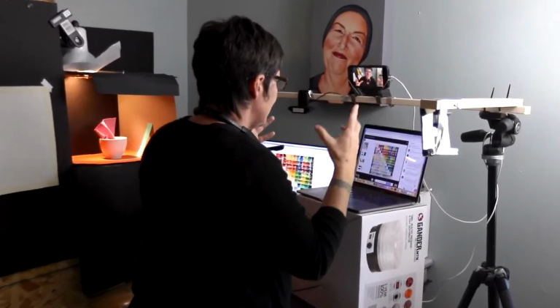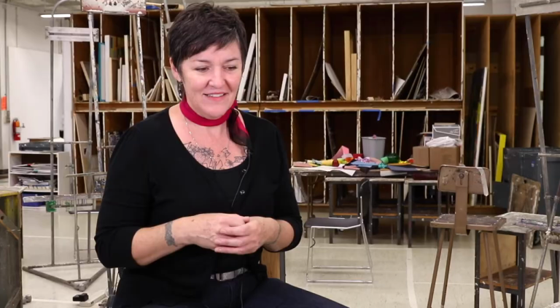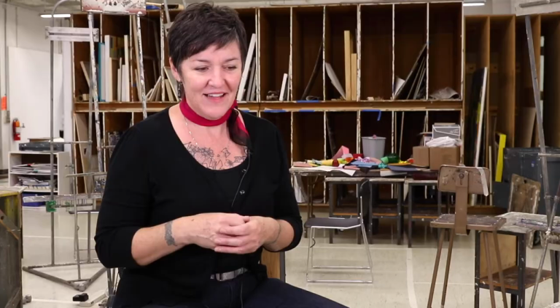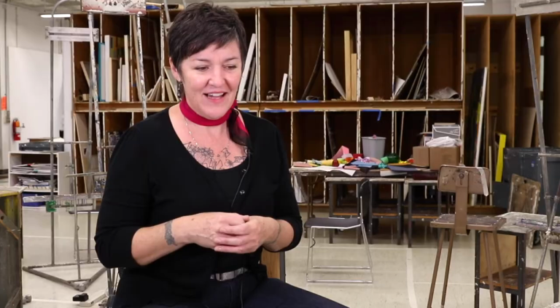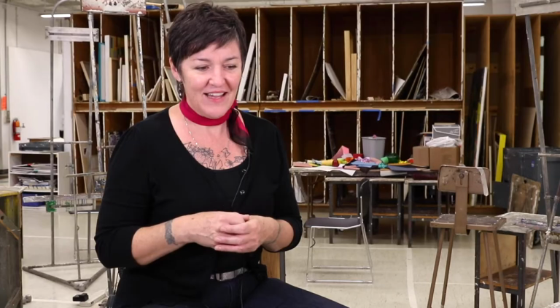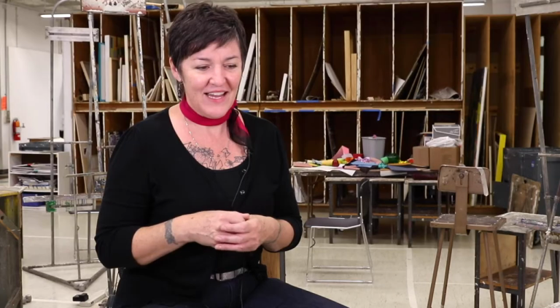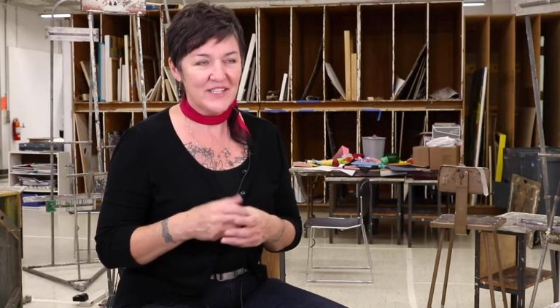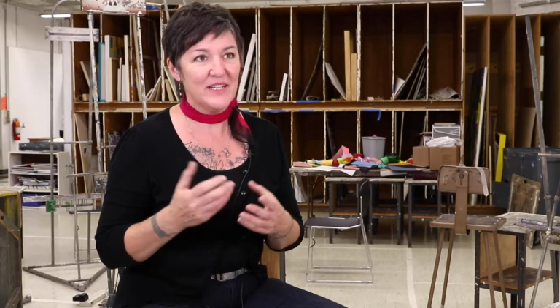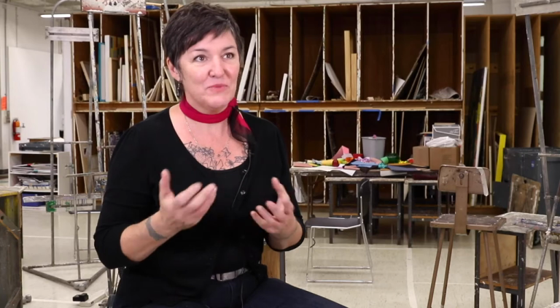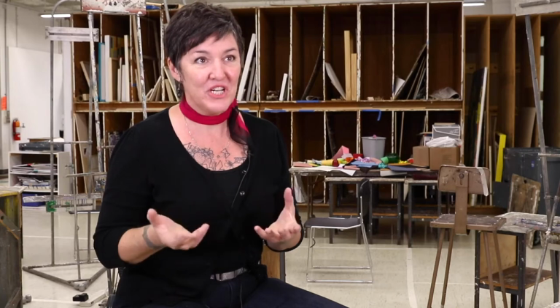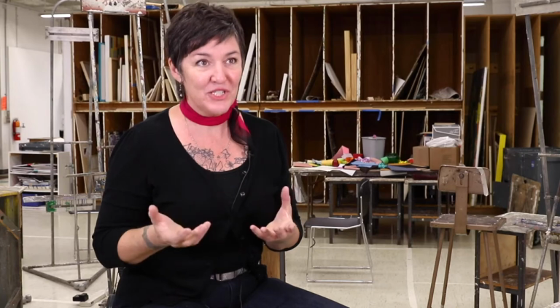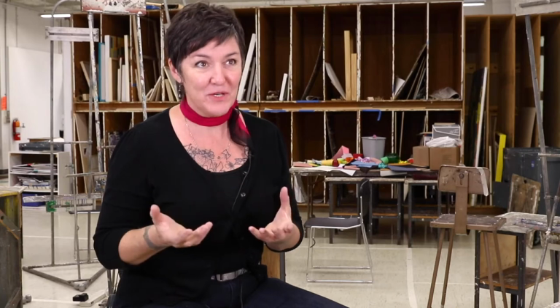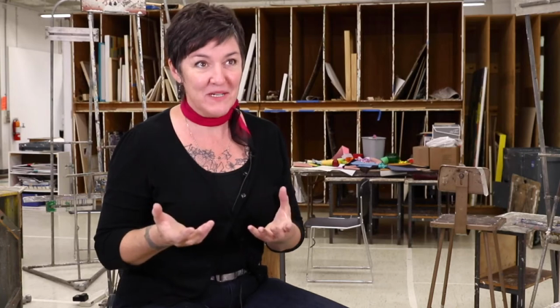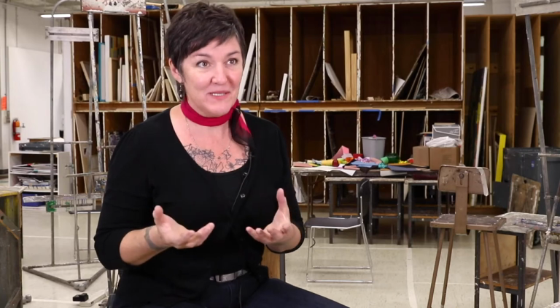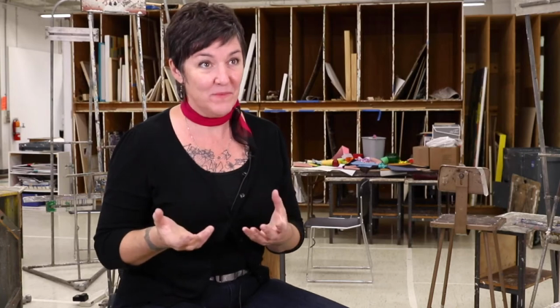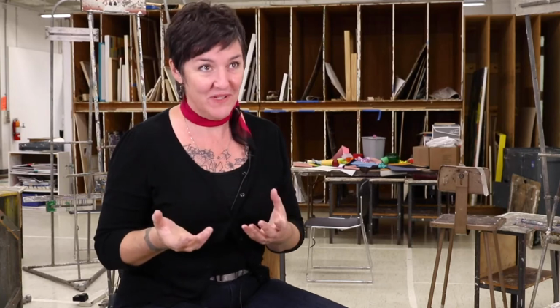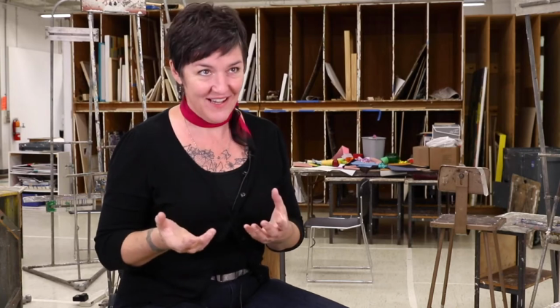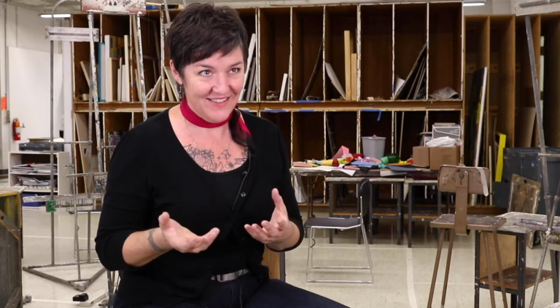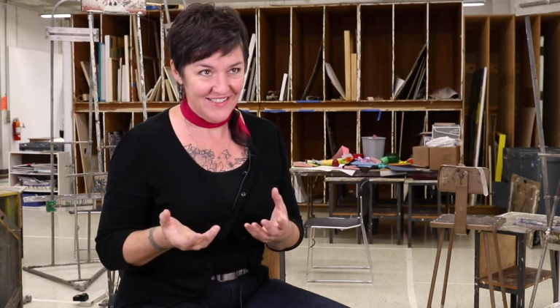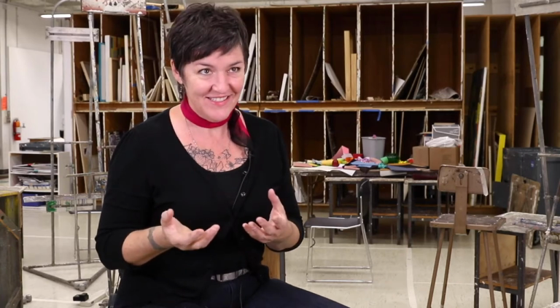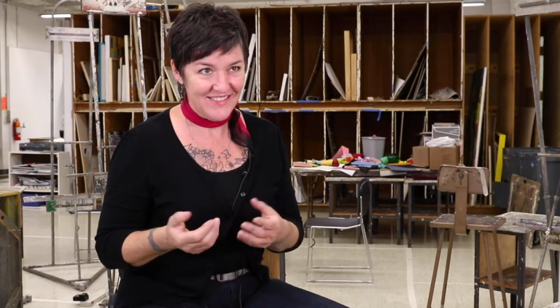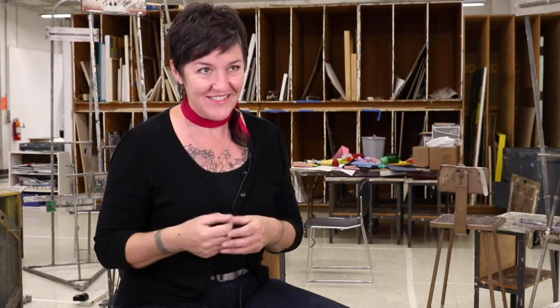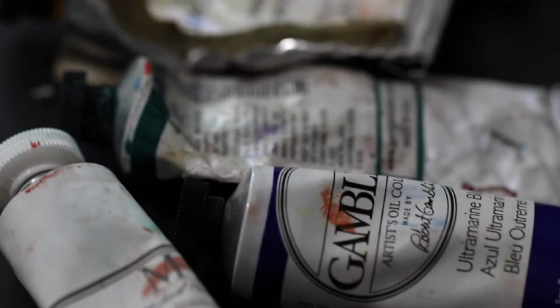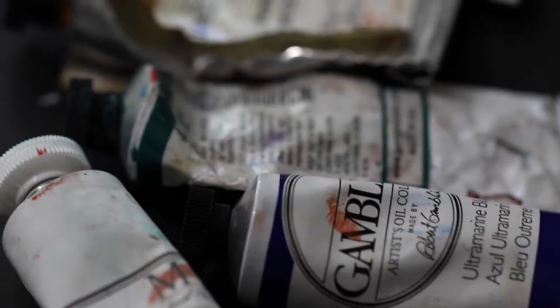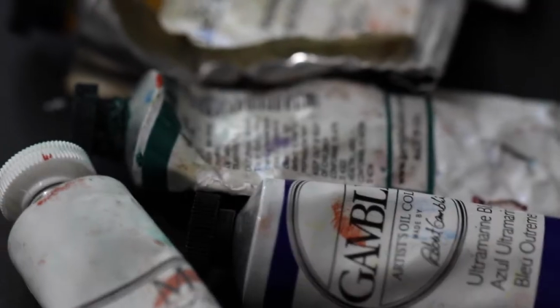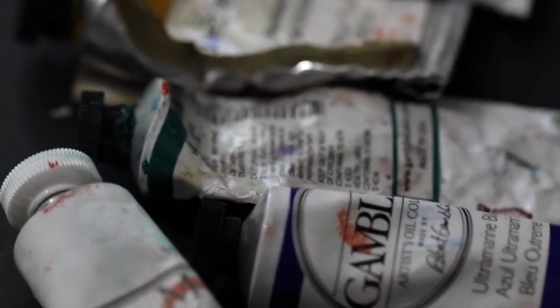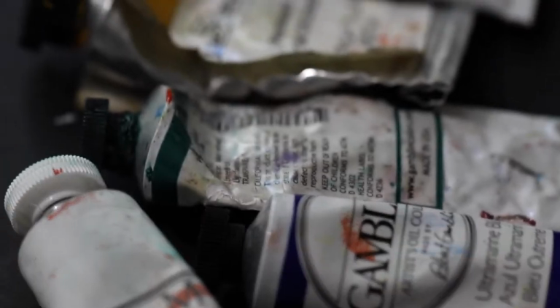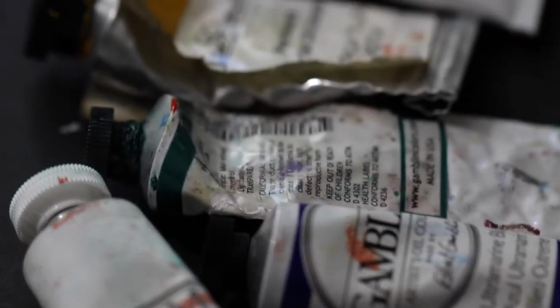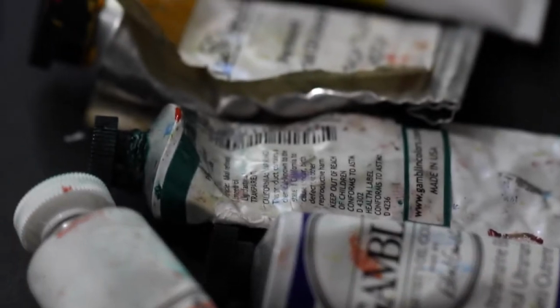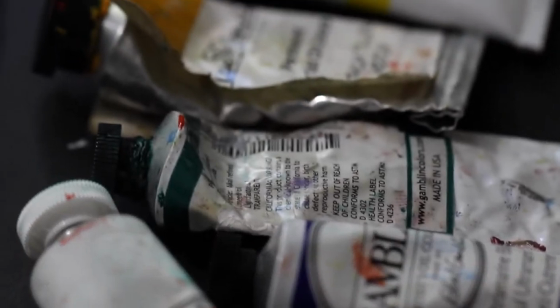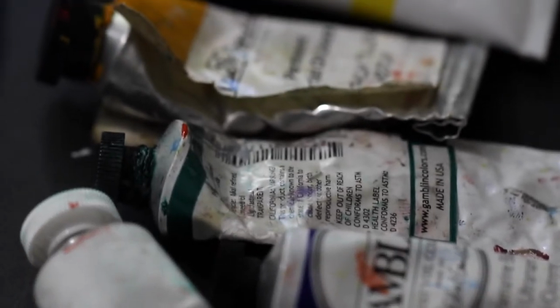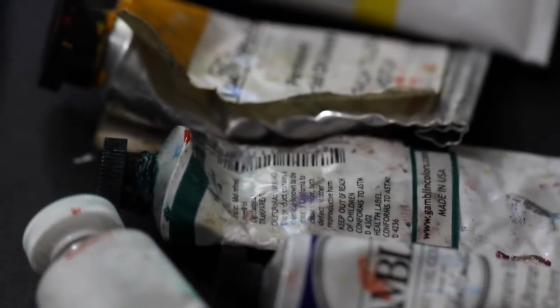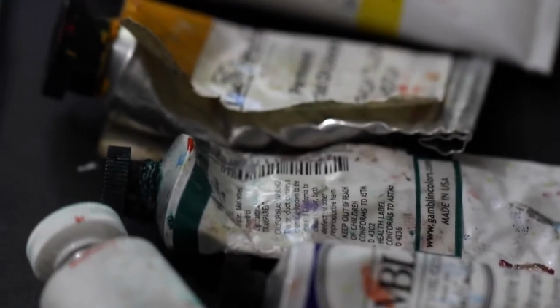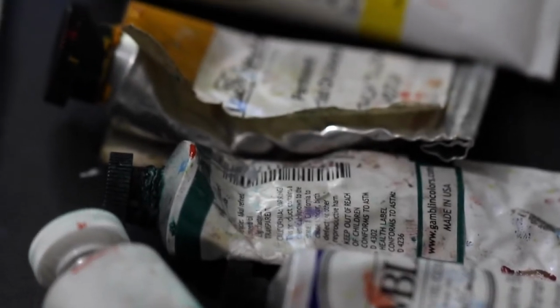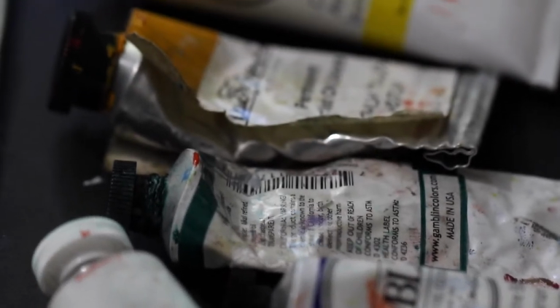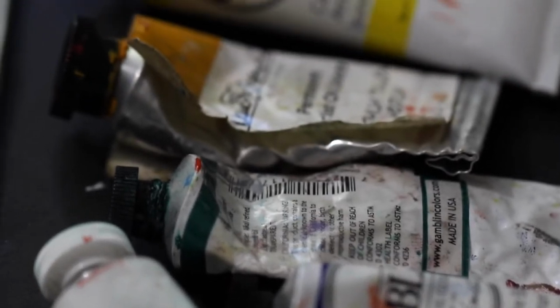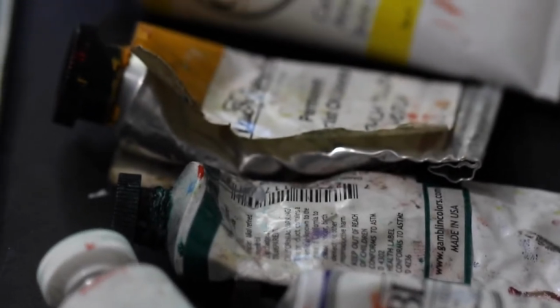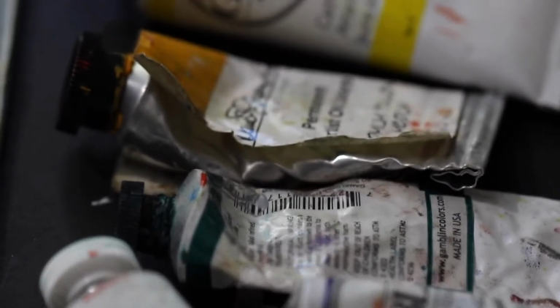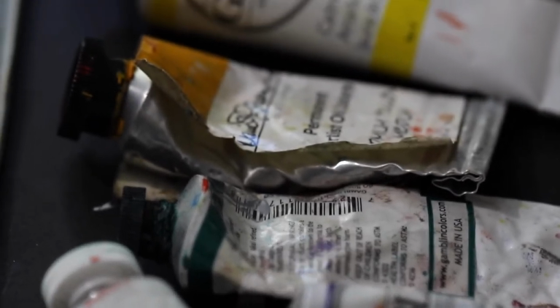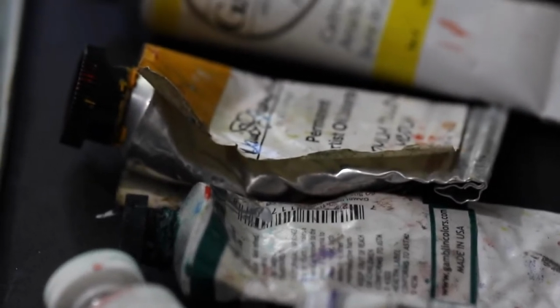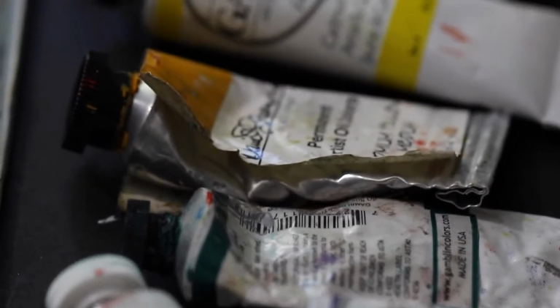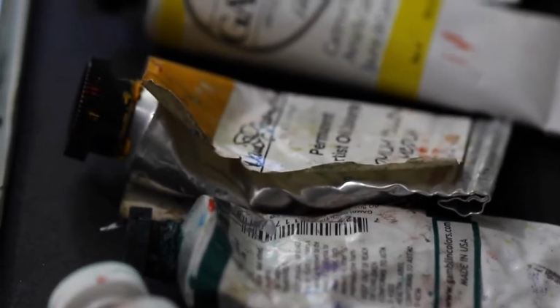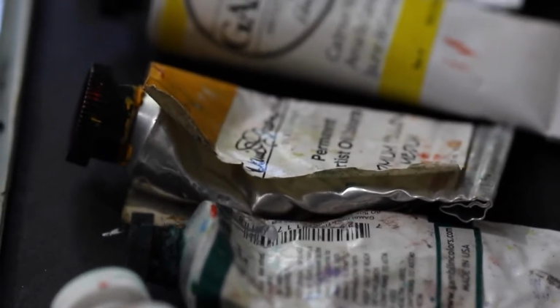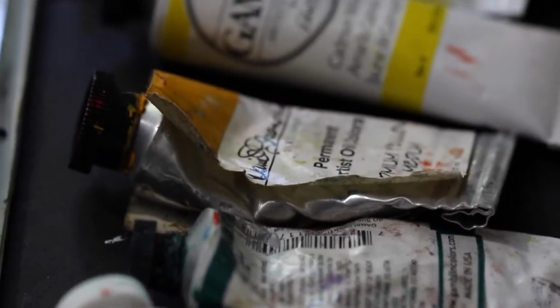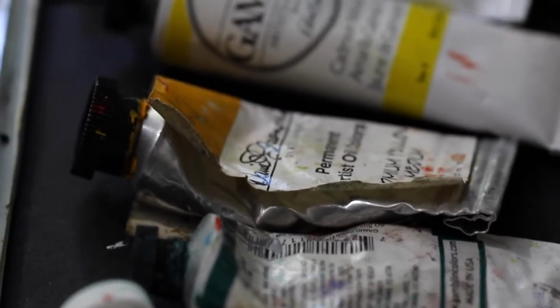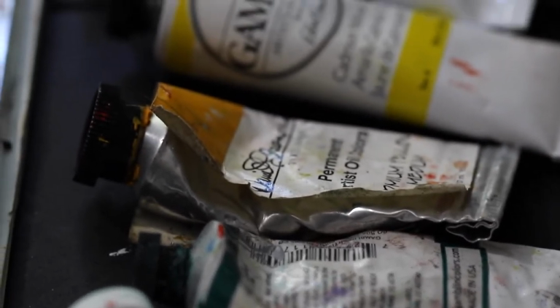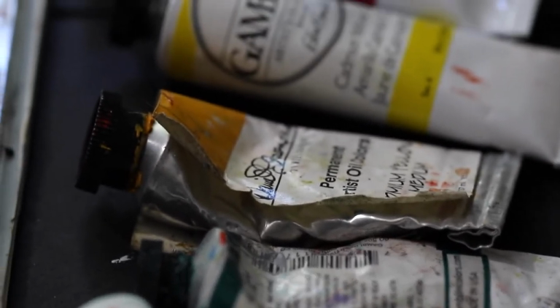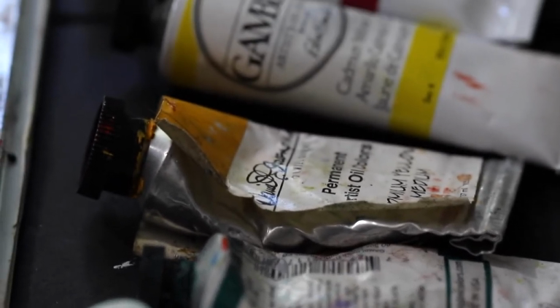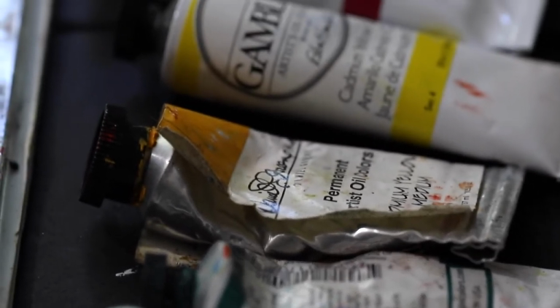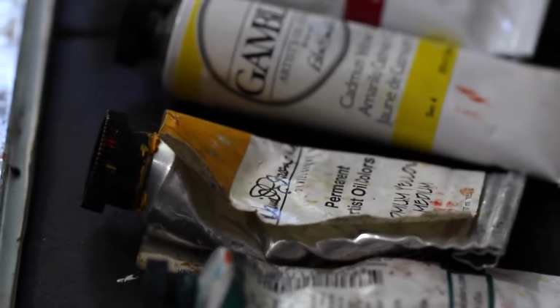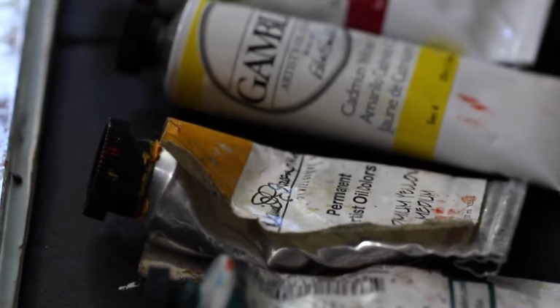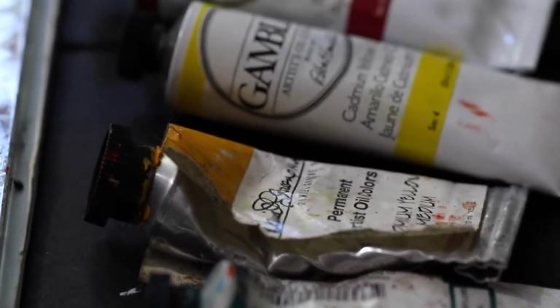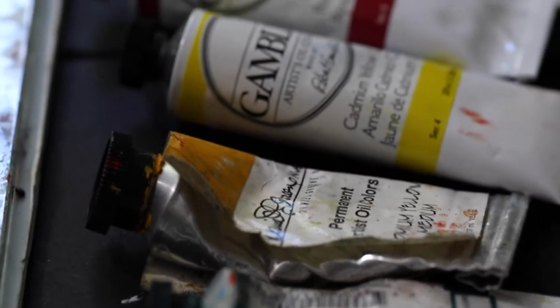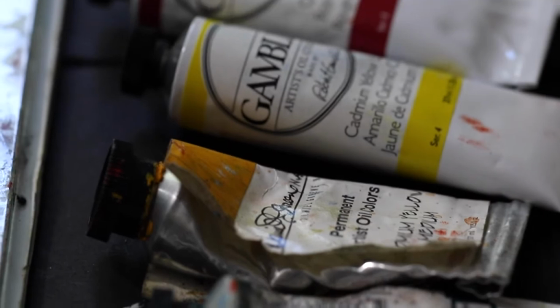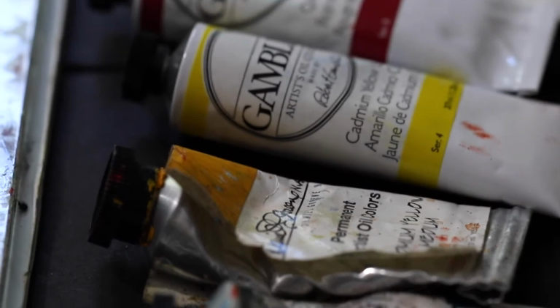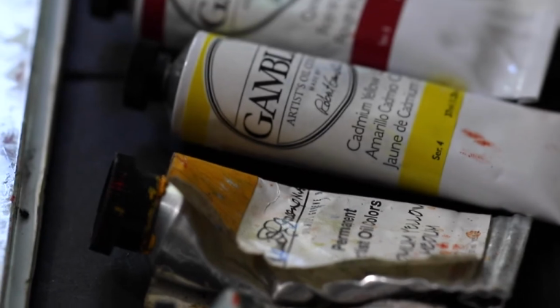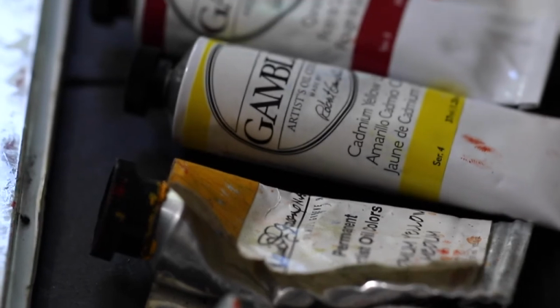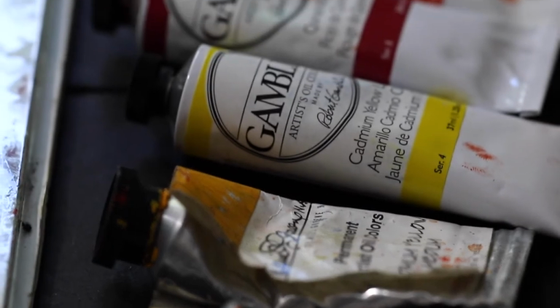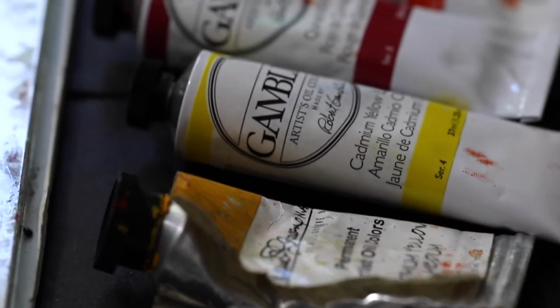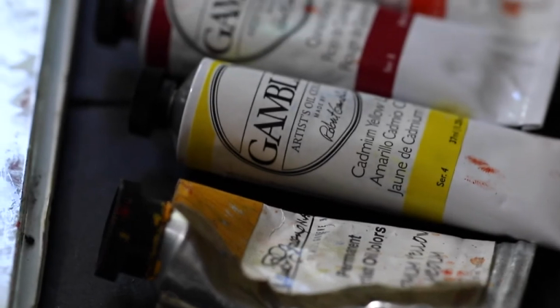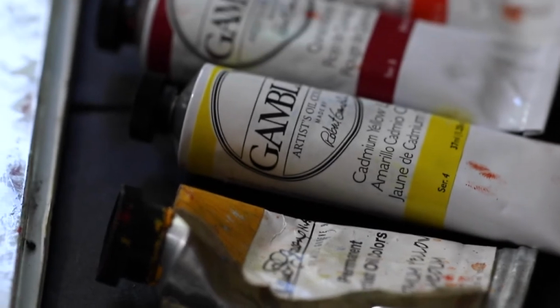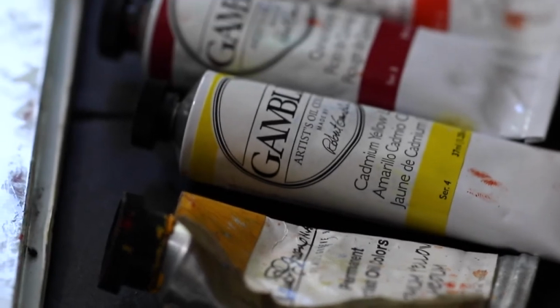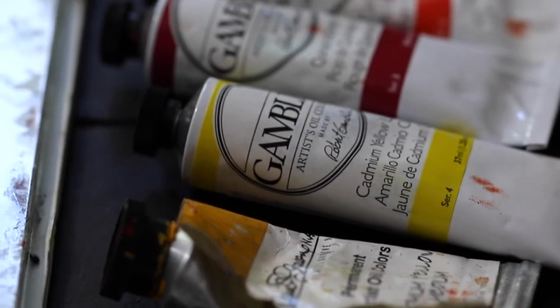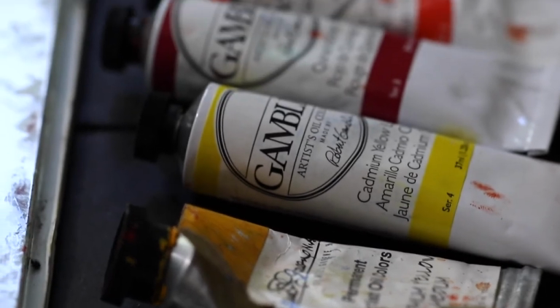I ended up changing my supply list — fewer paint colors — to free up some dollars for students so they could buy good lighting.